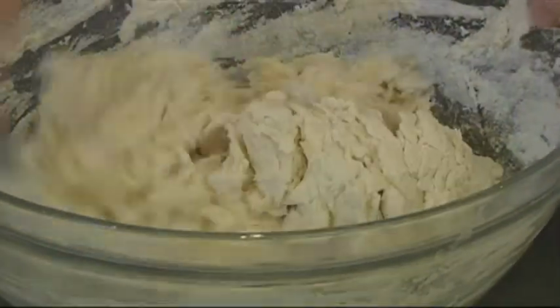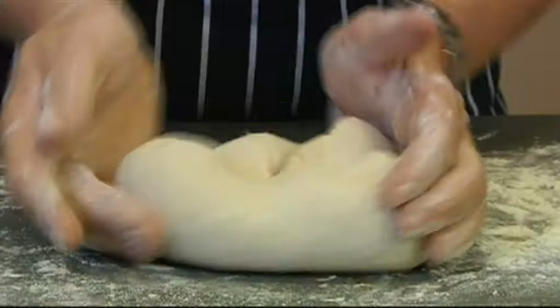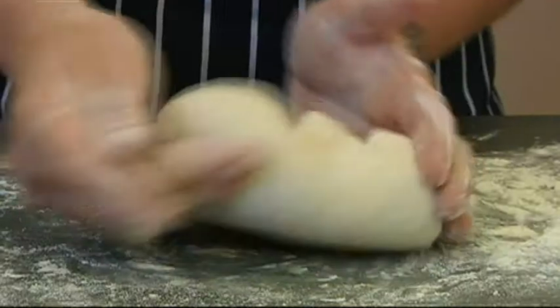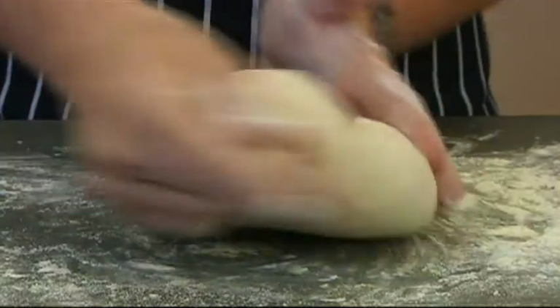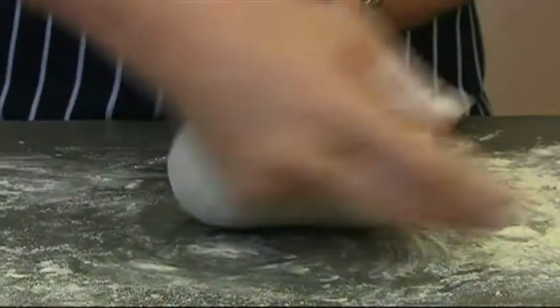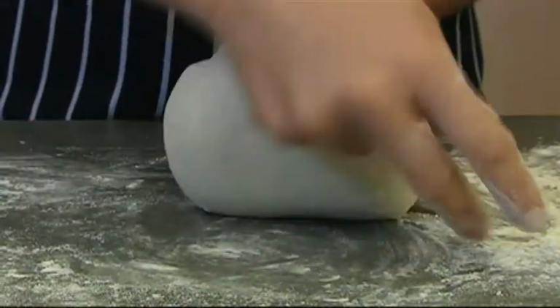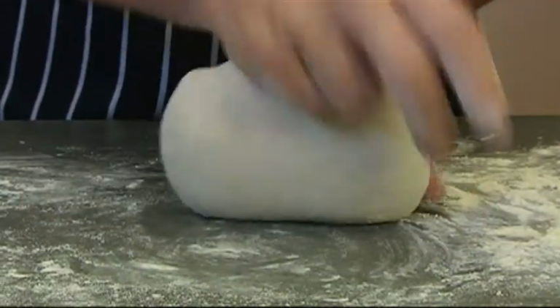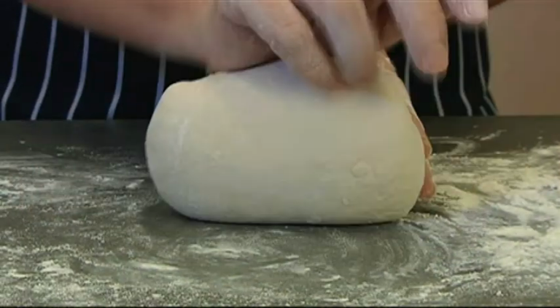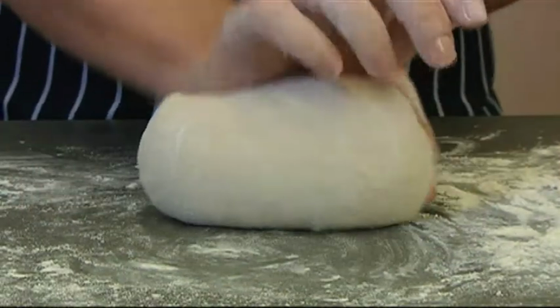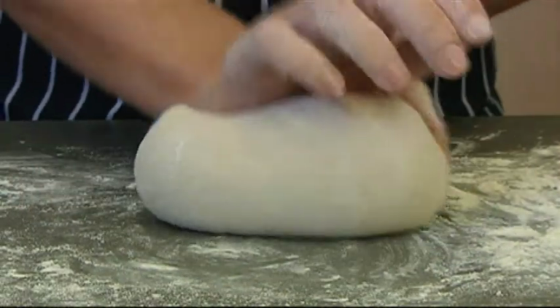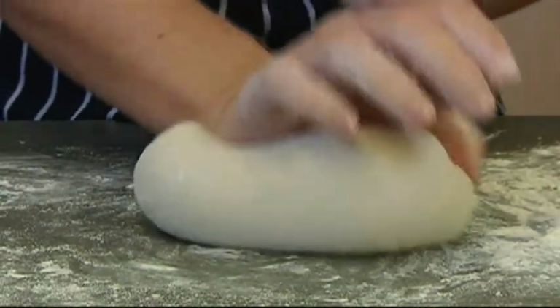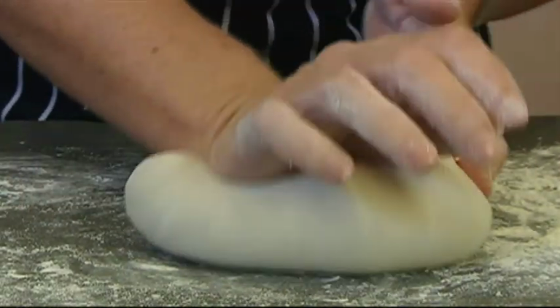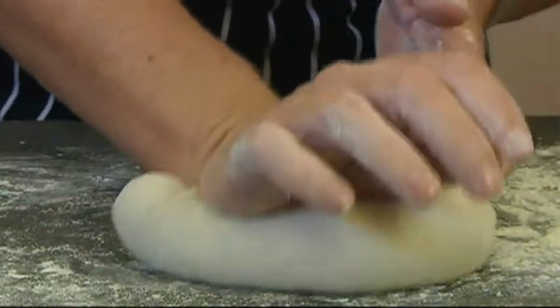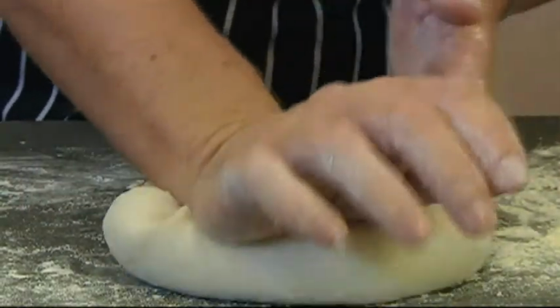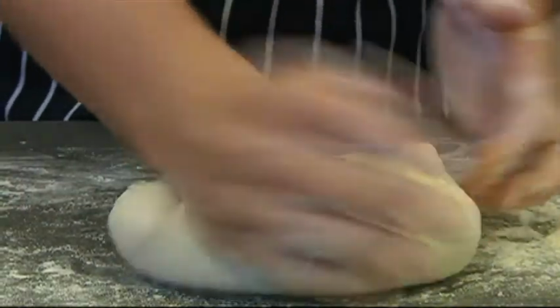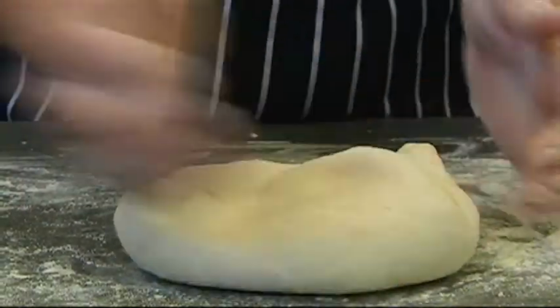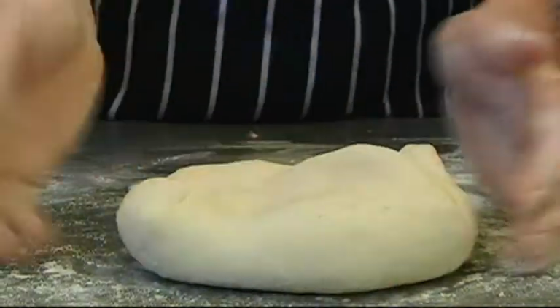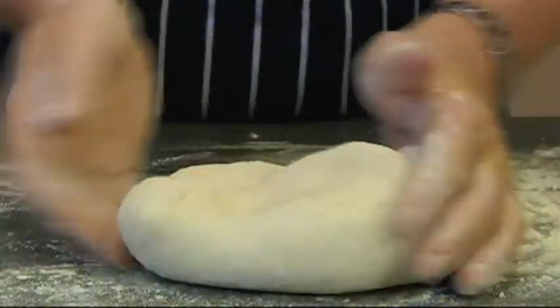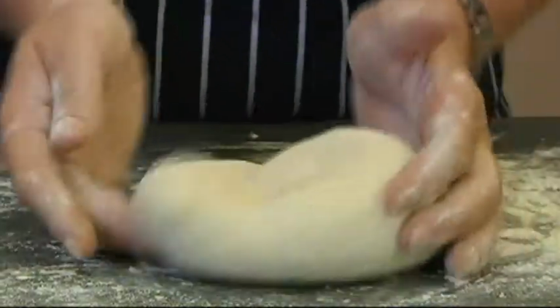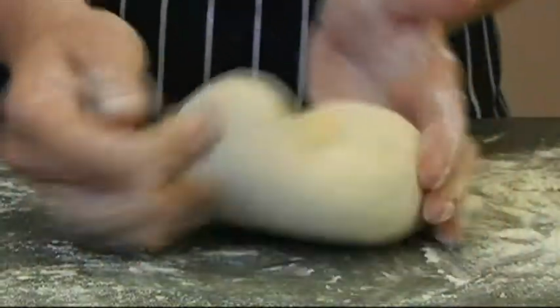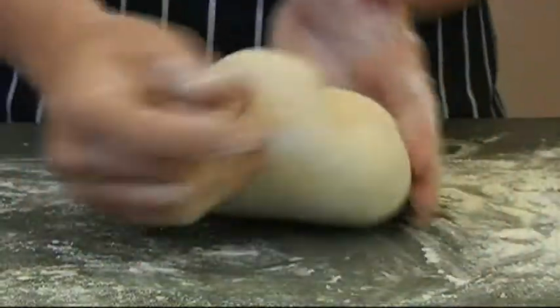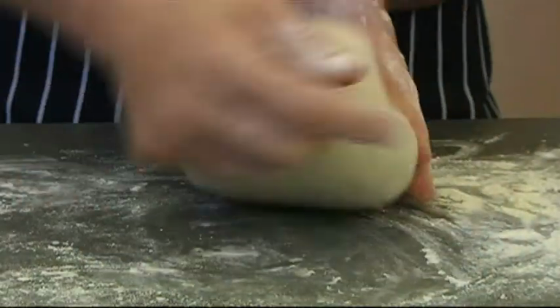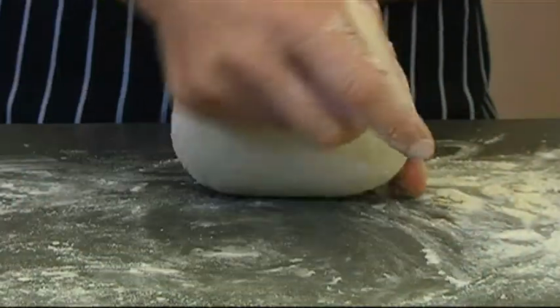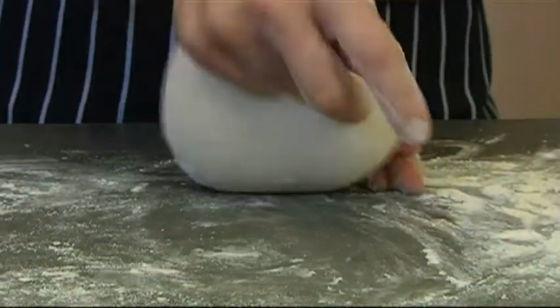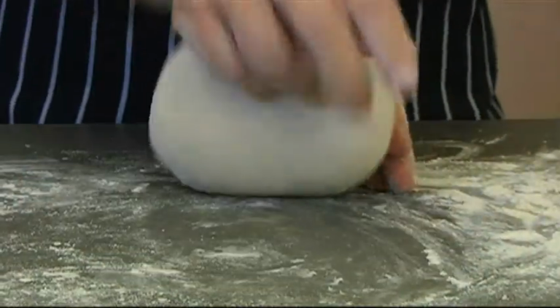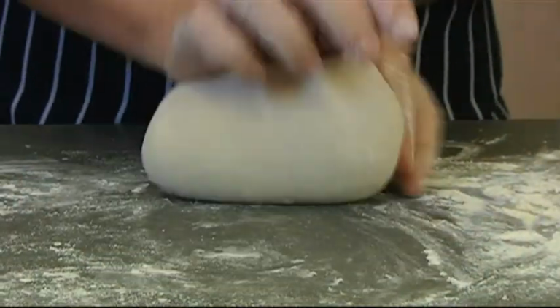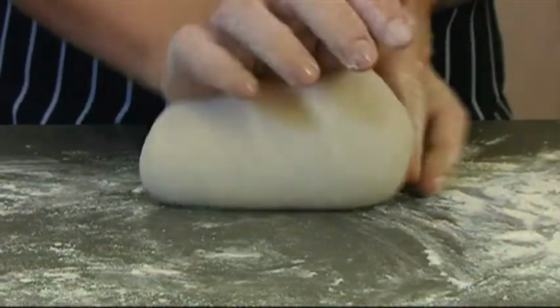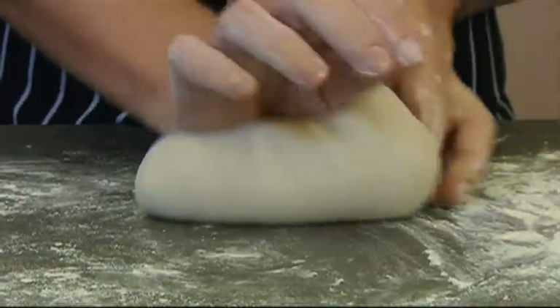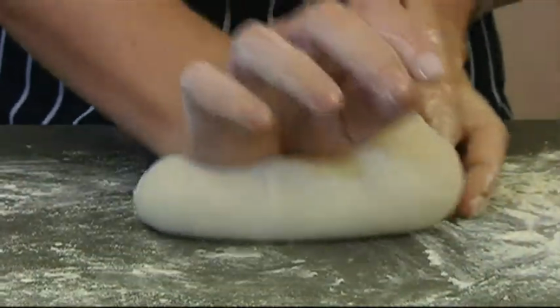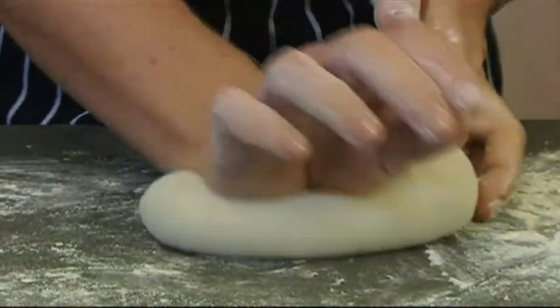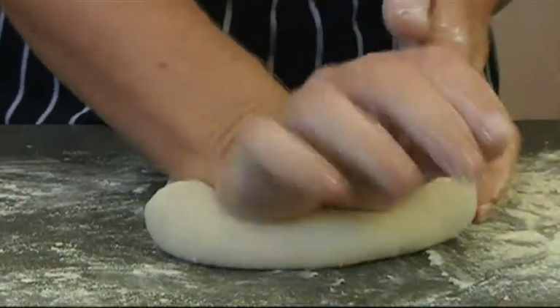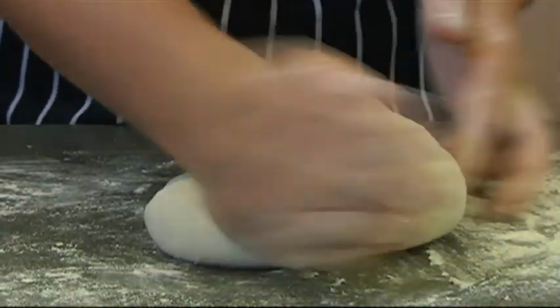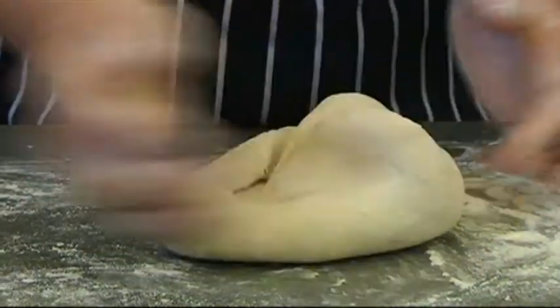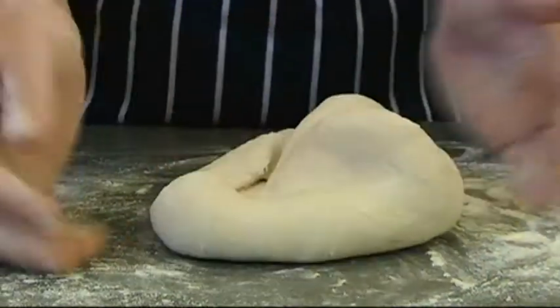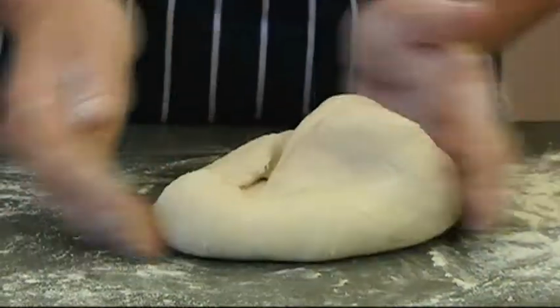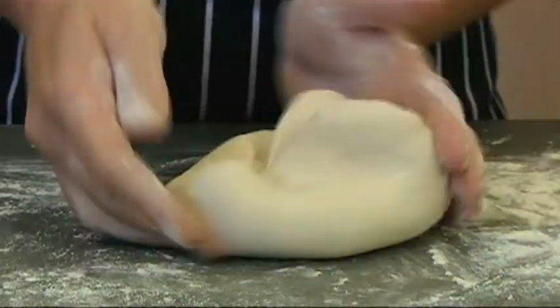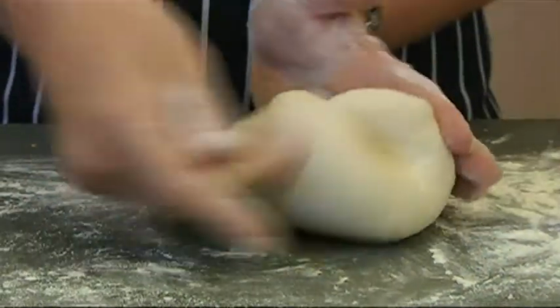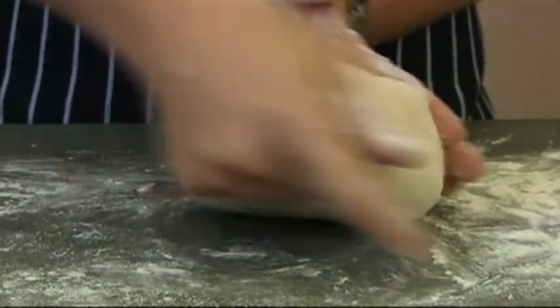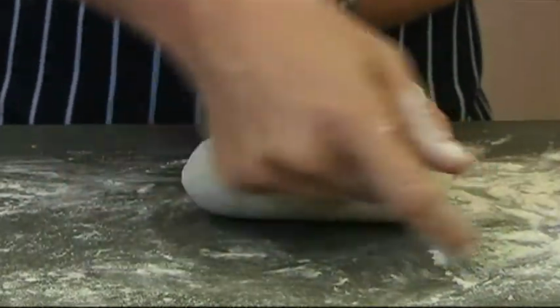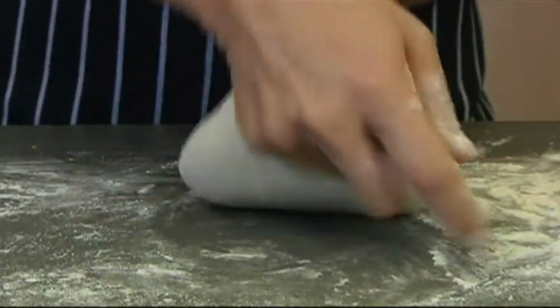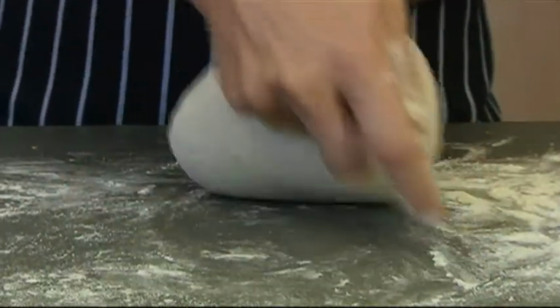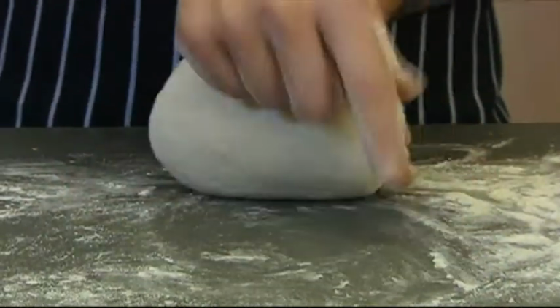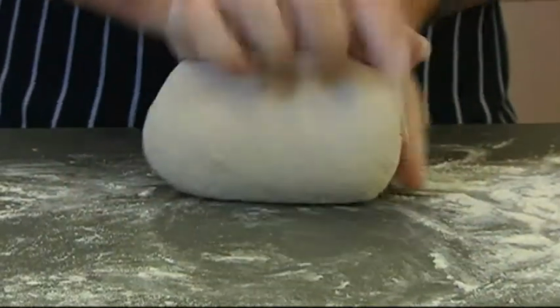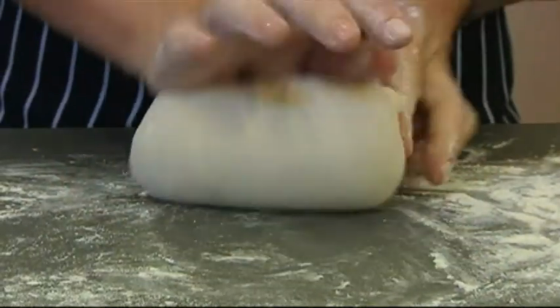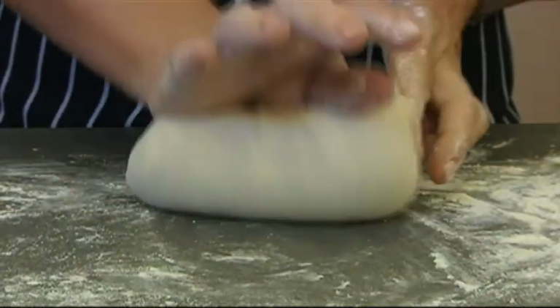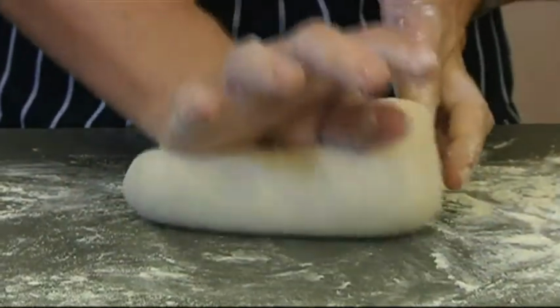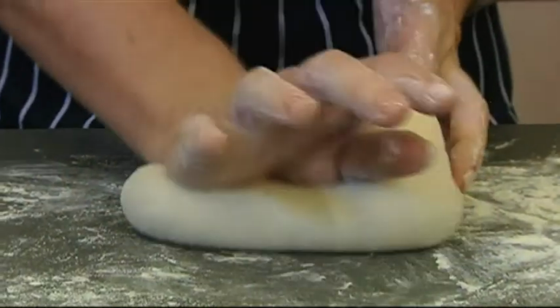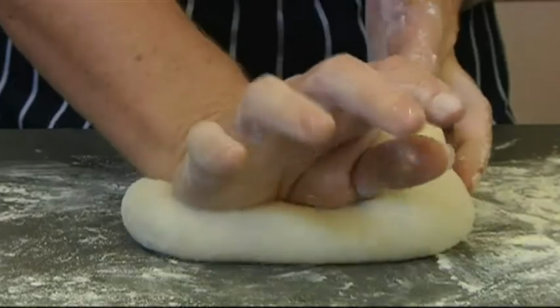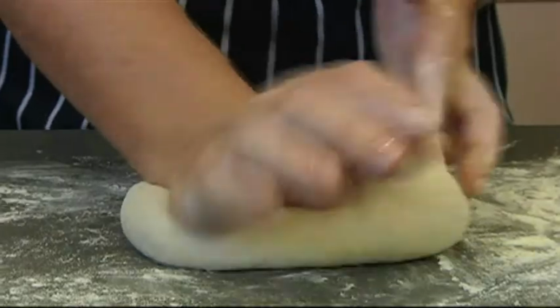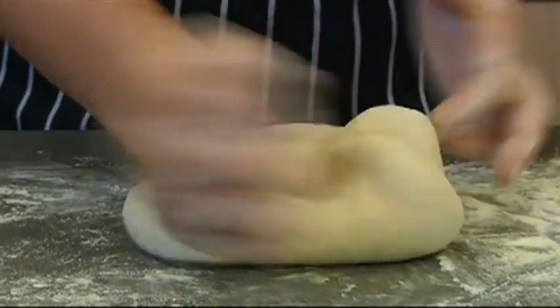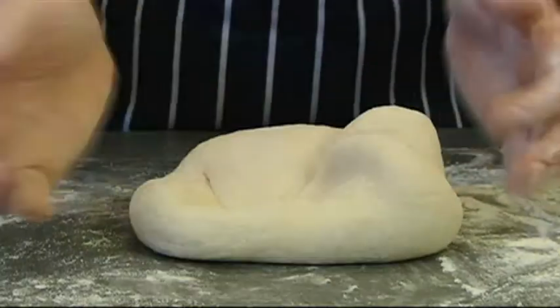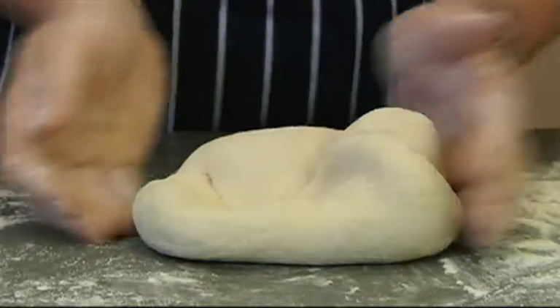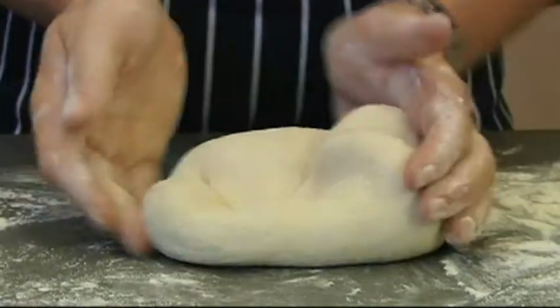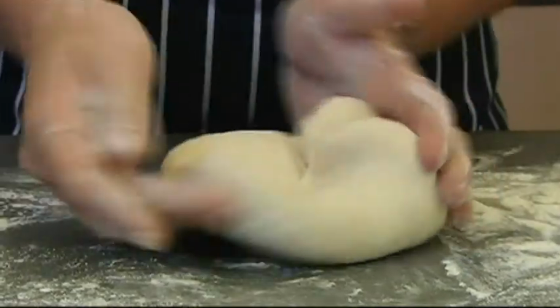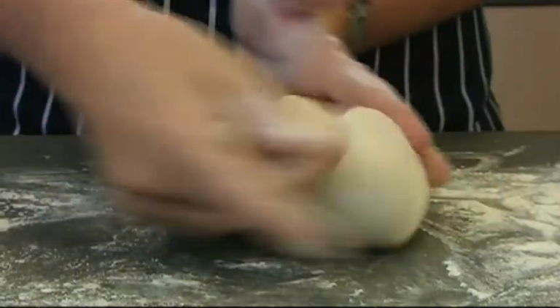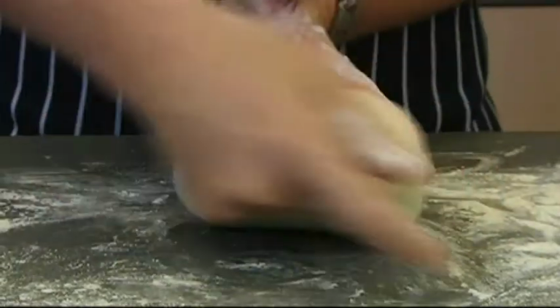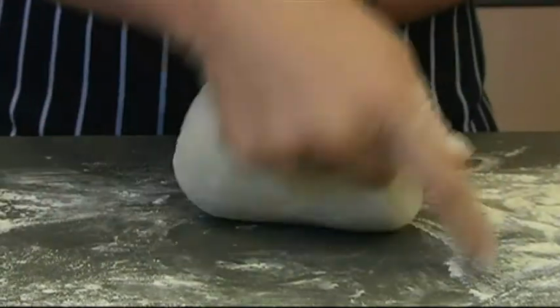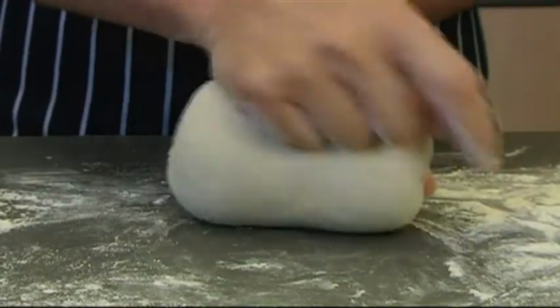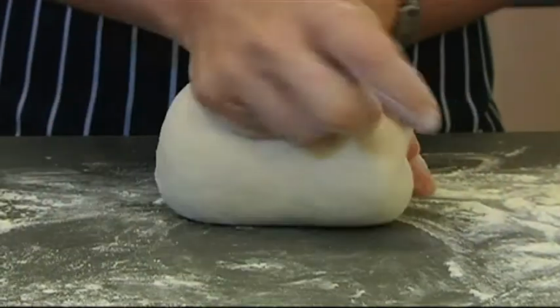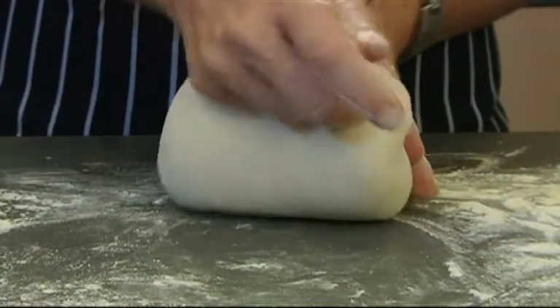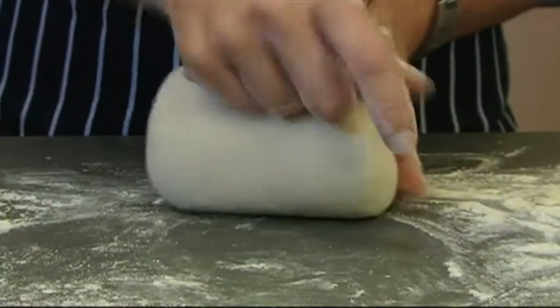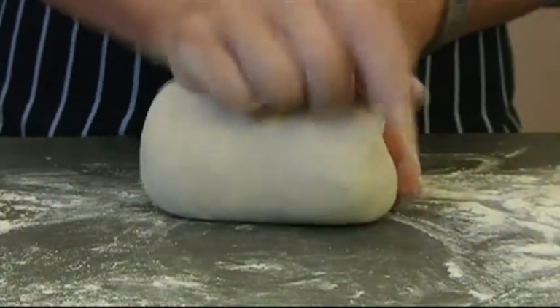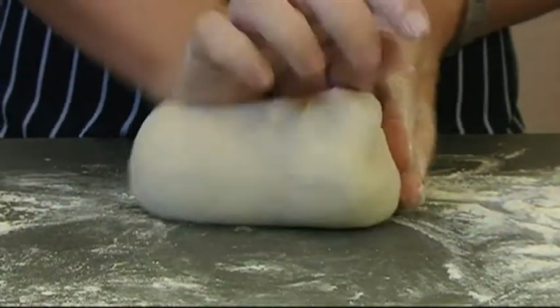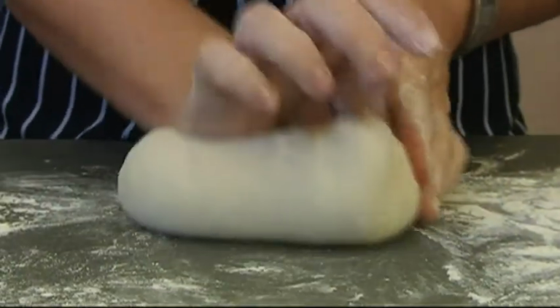Knead this for three to five minutes on a well-floured surface — your benchtop is perfect. Keep kneading until it's smooth and feels elastic.